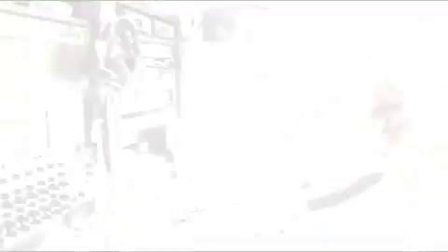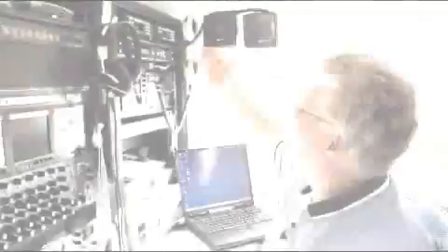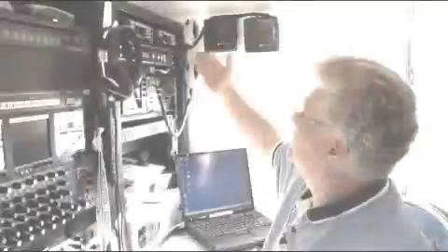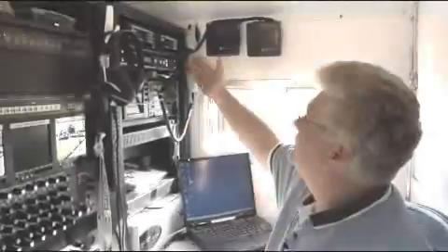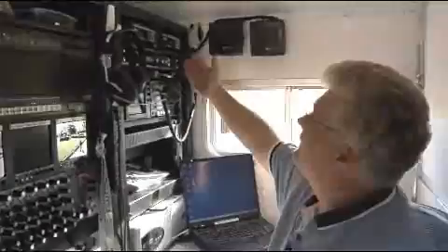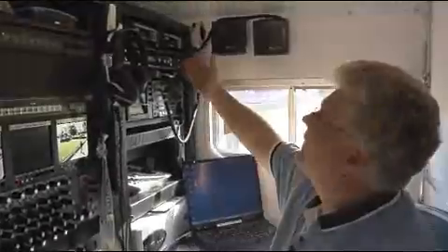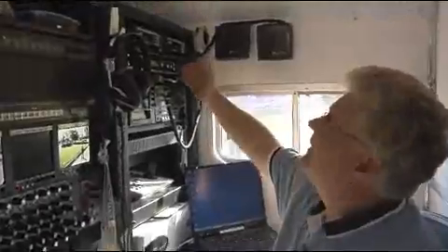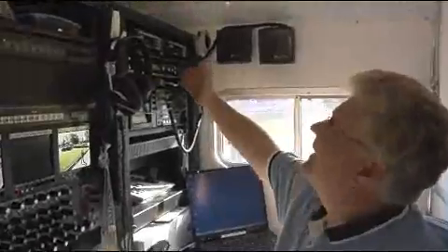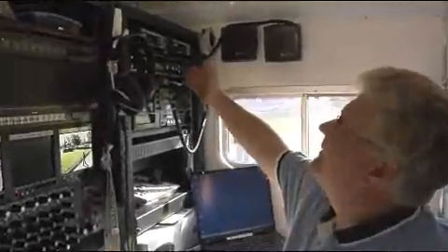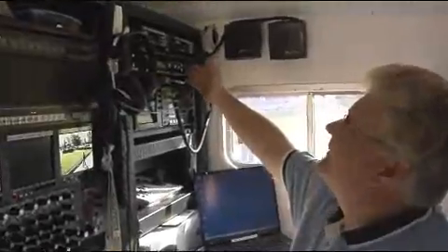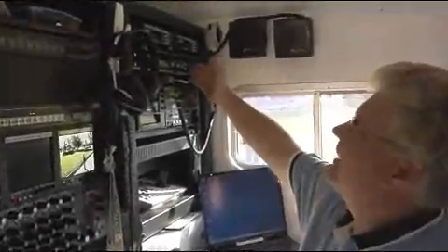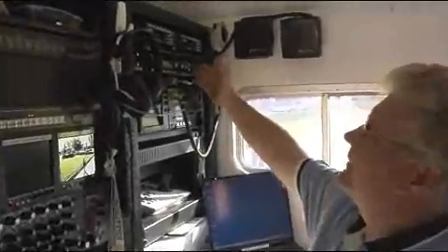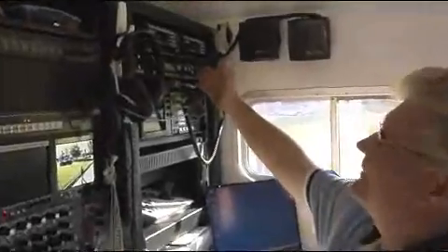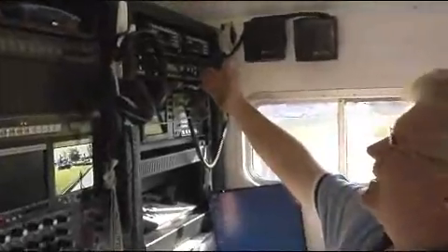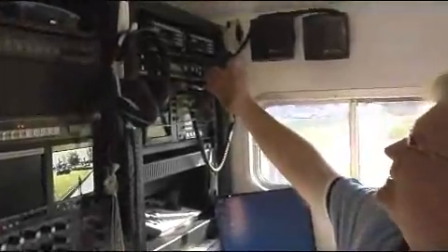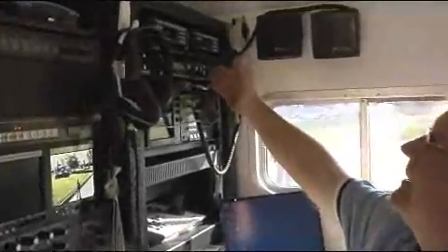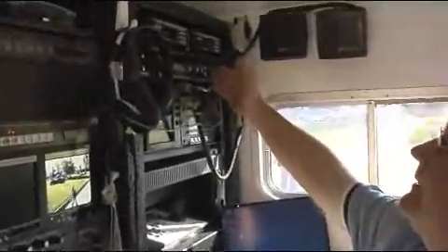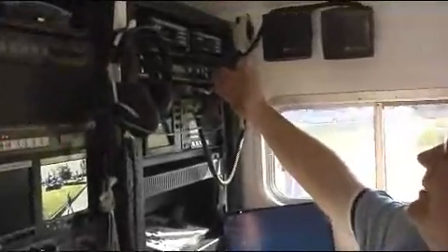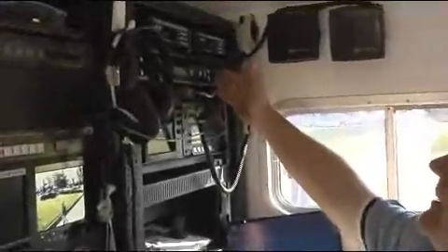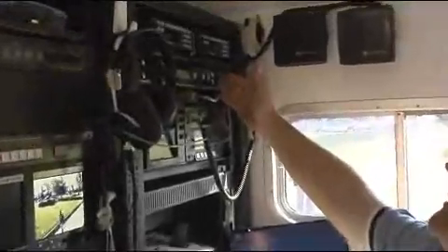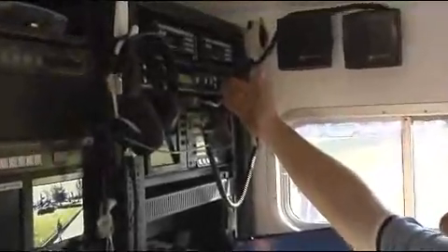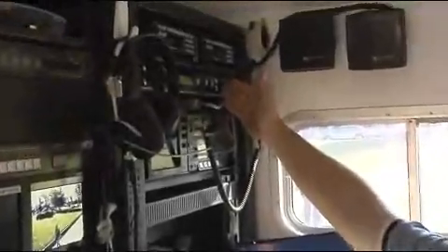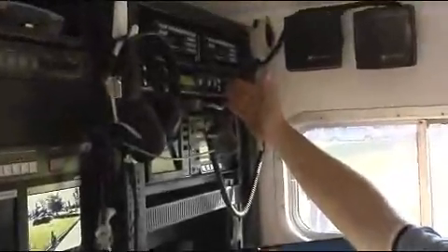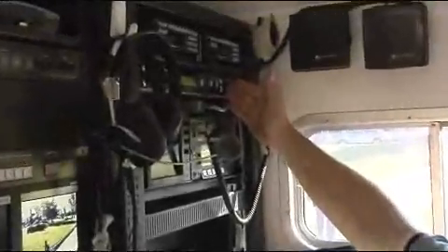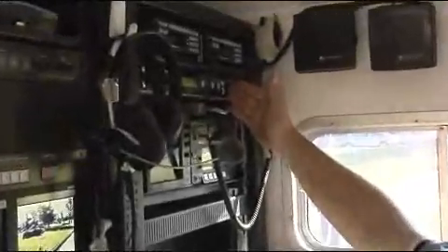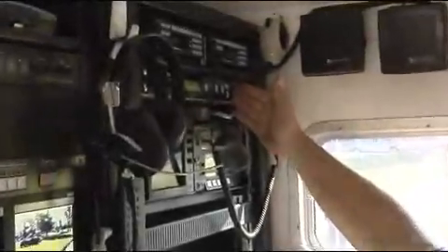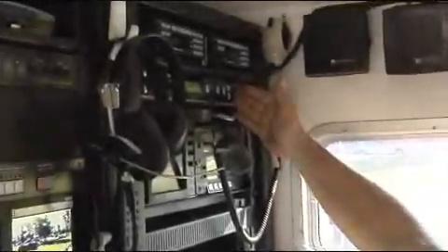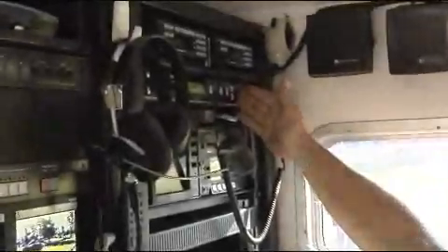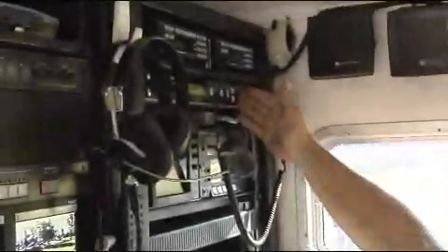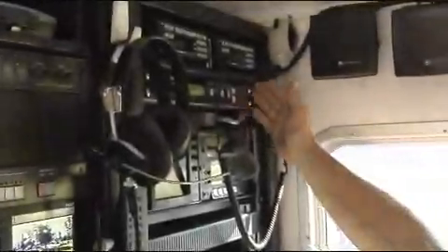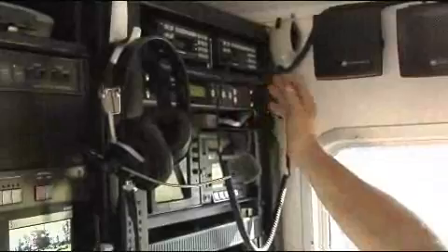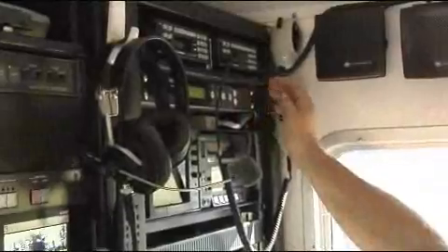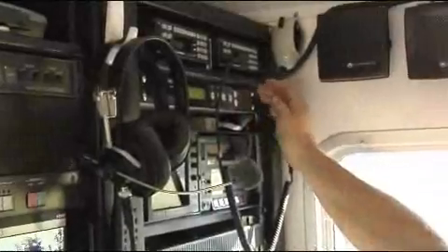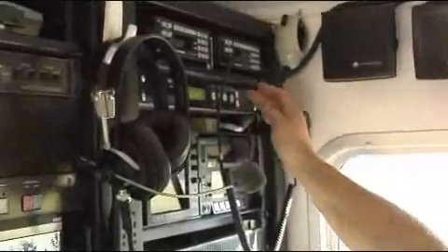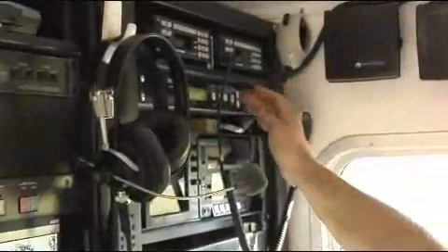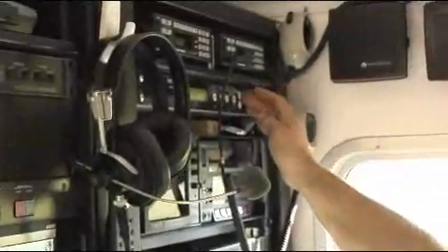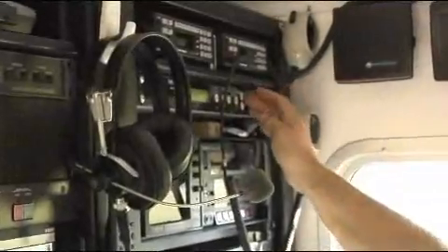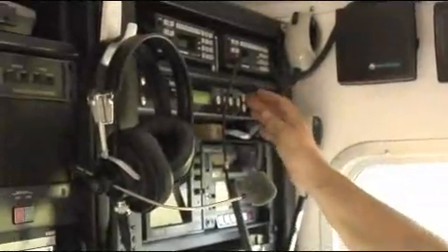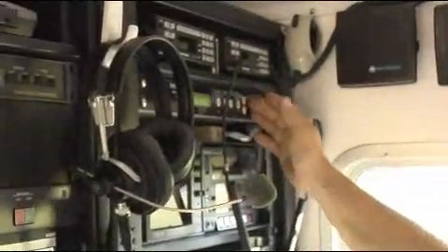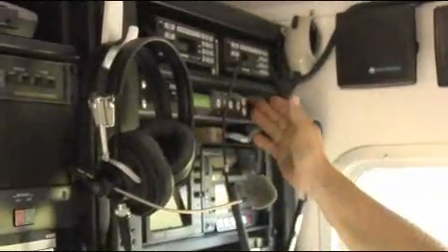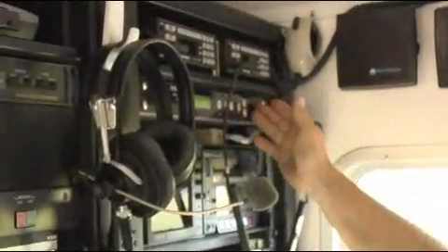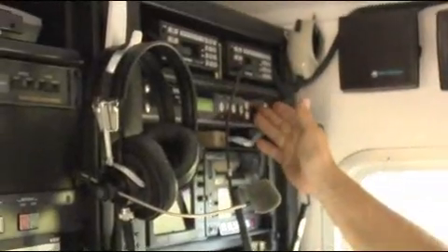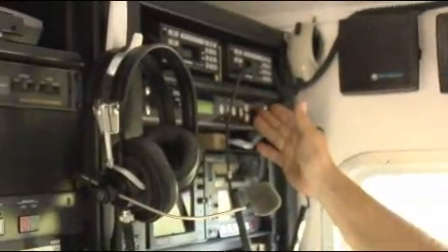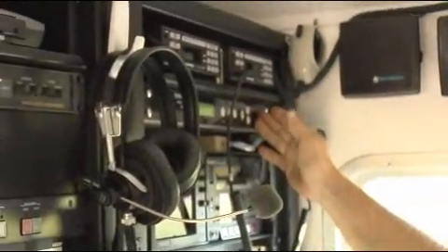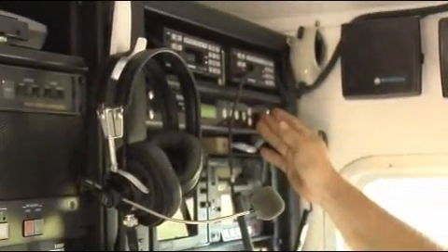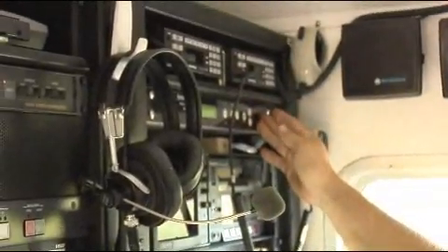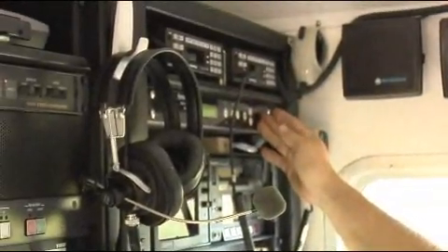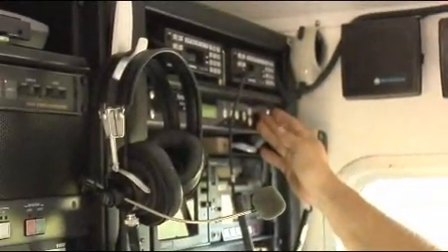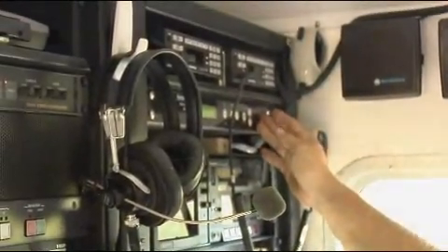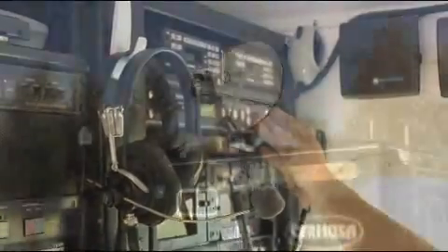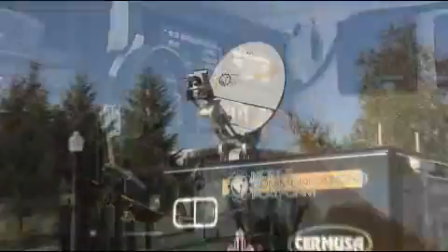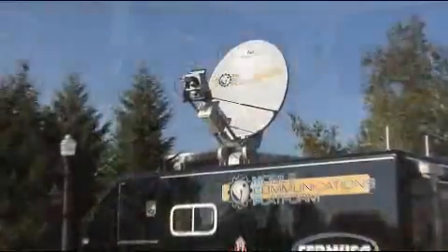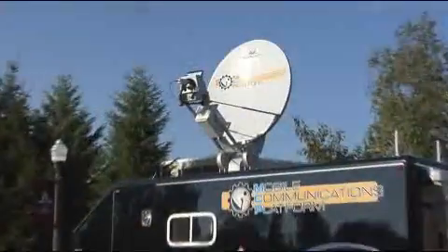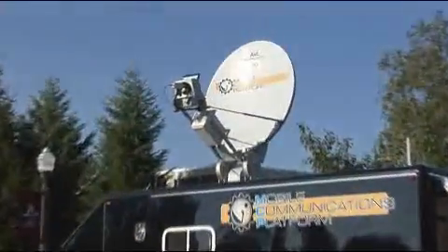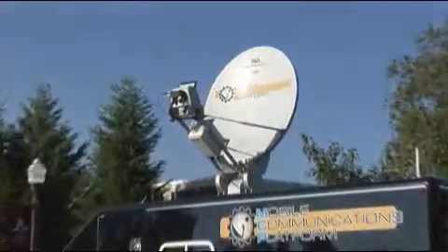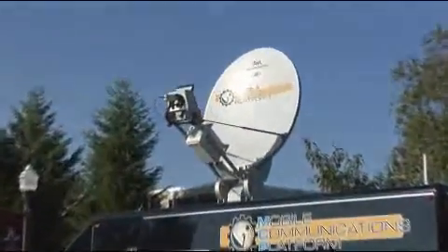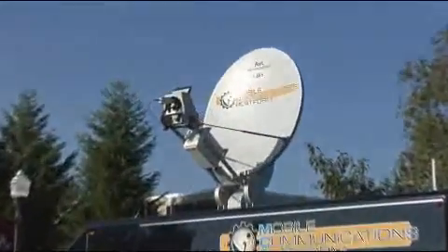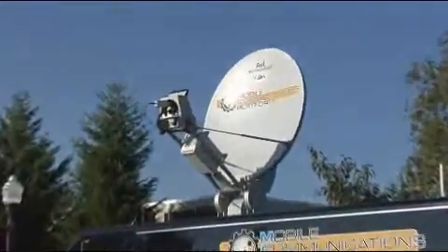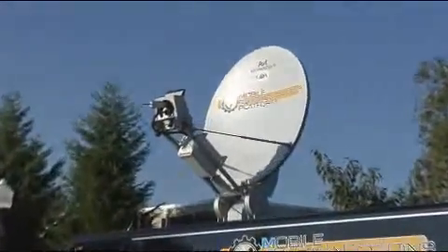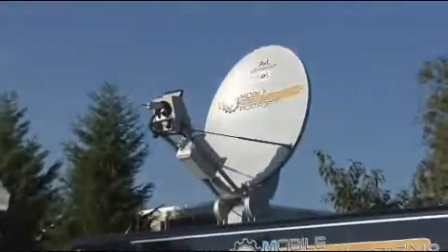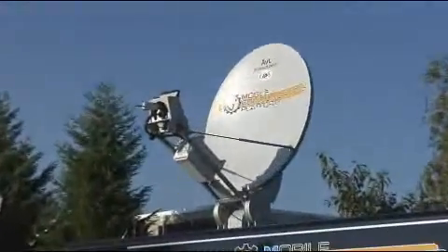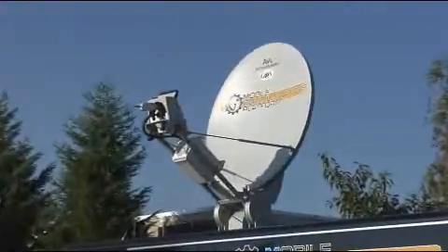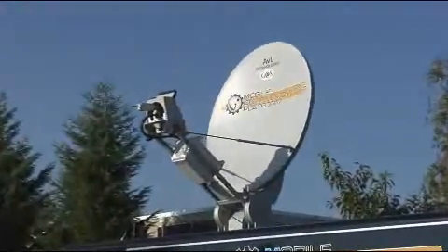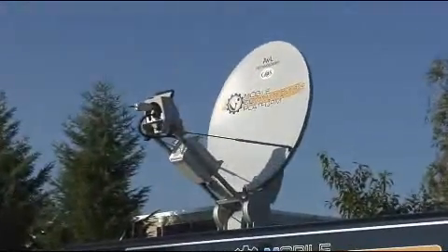First of all, we have our TRACSTAR unit. This is the one-touch button. When you push it, it automatically activates the satellite vision.